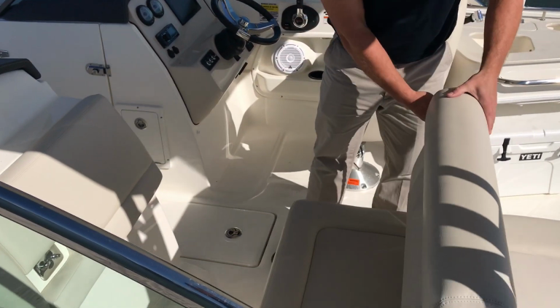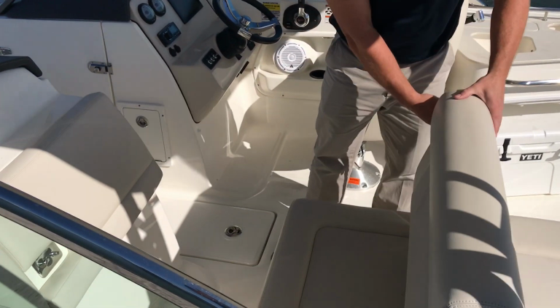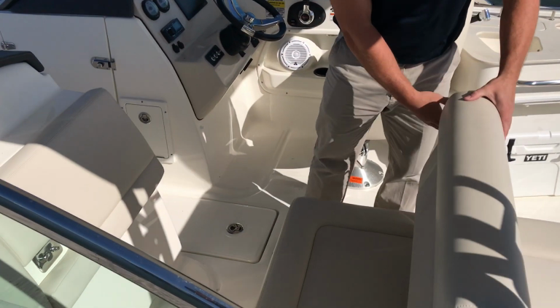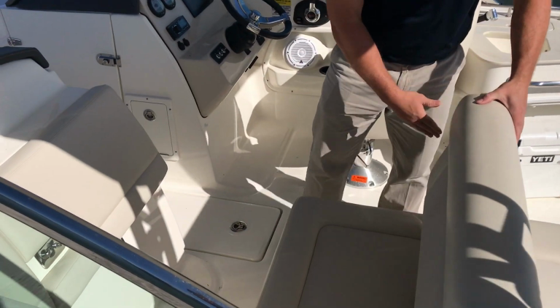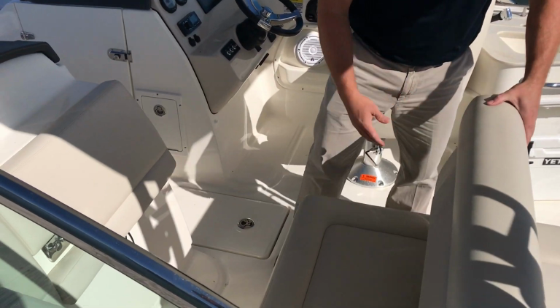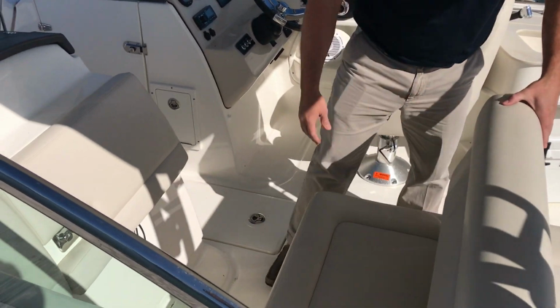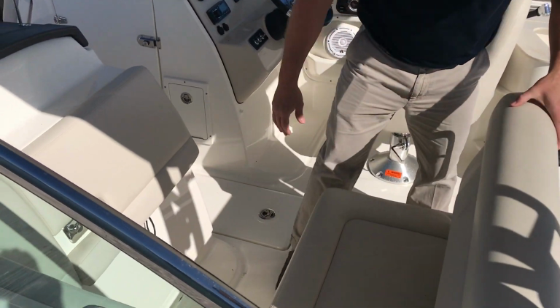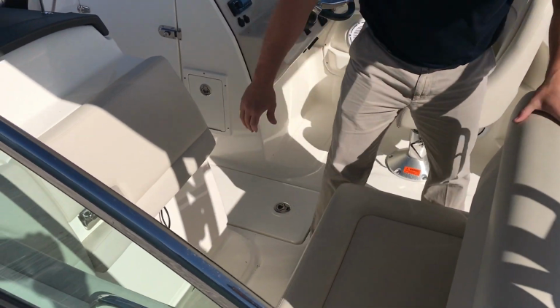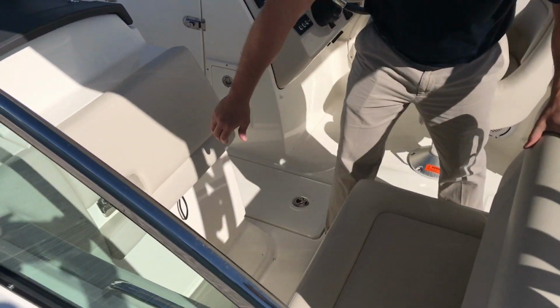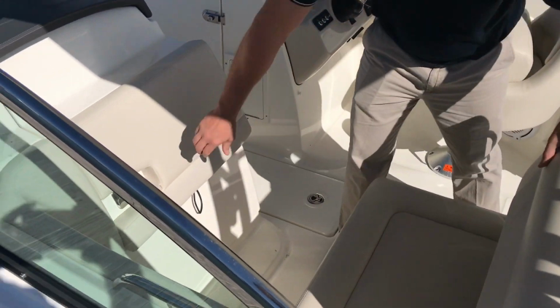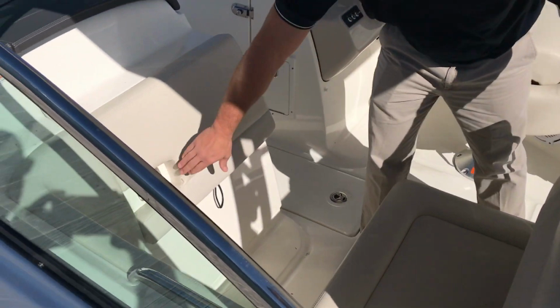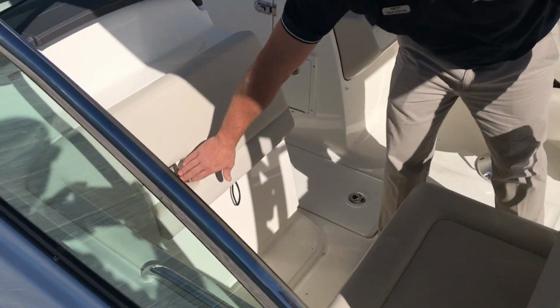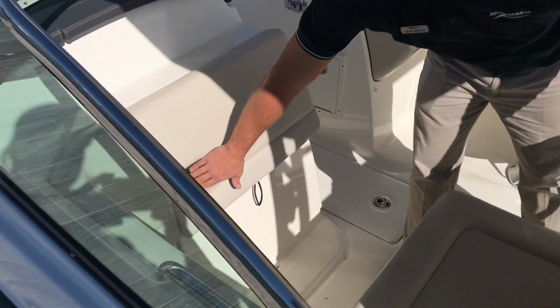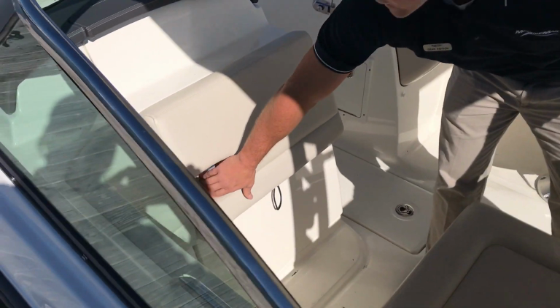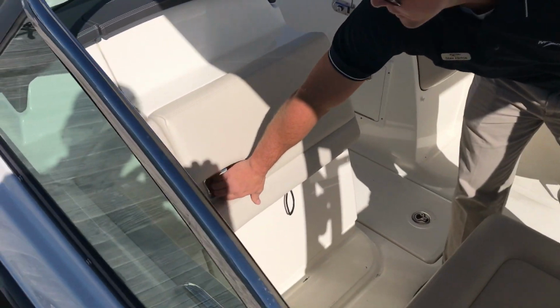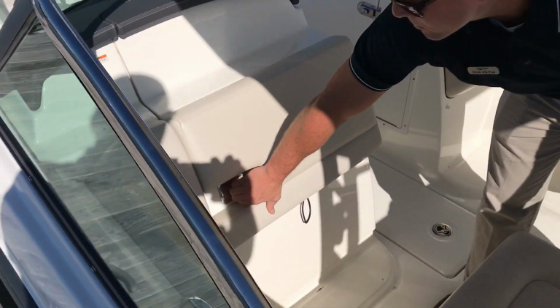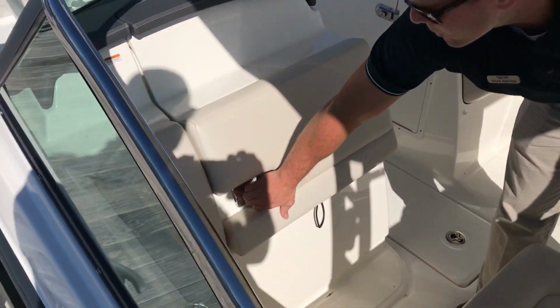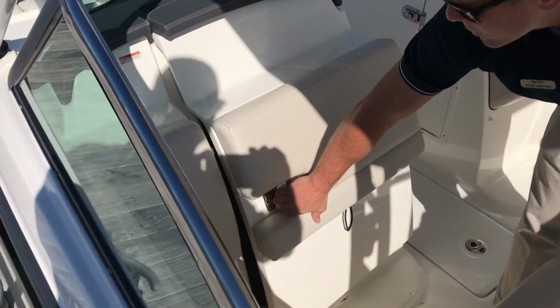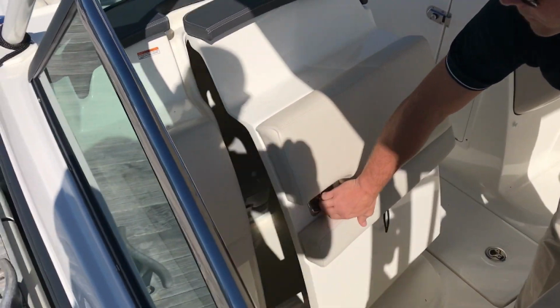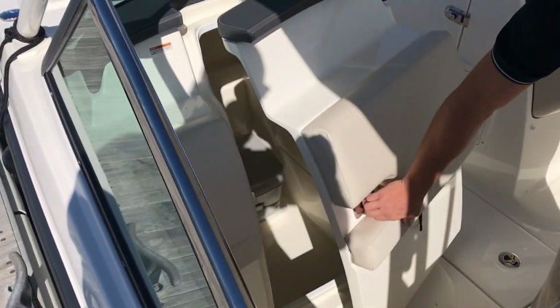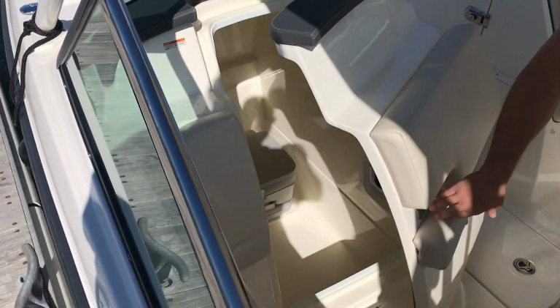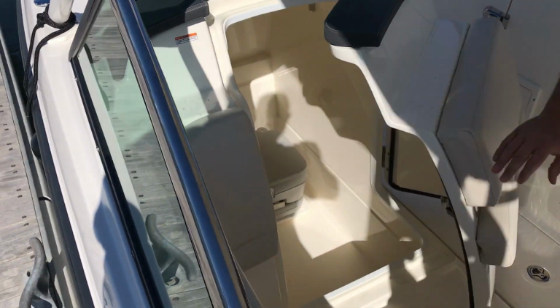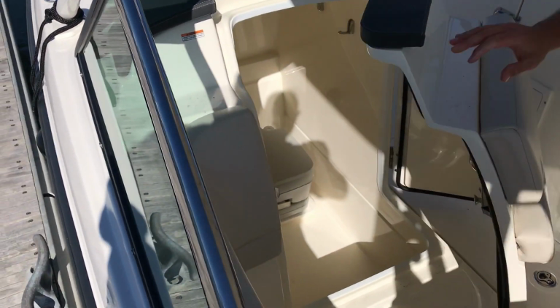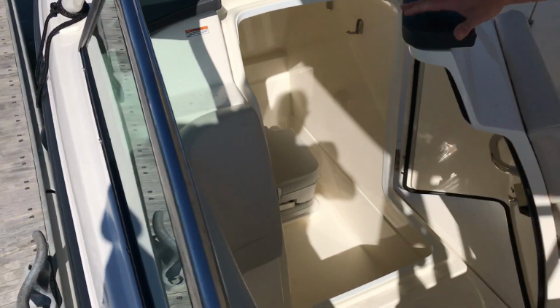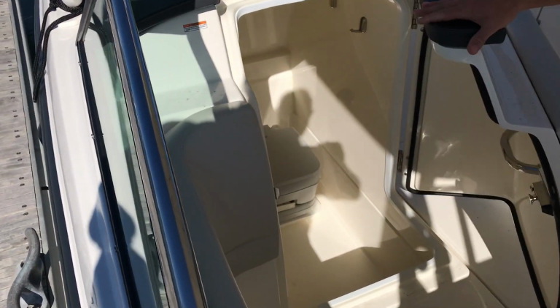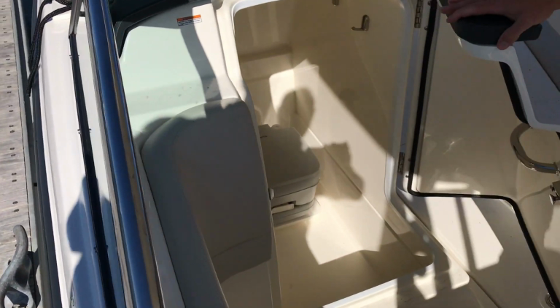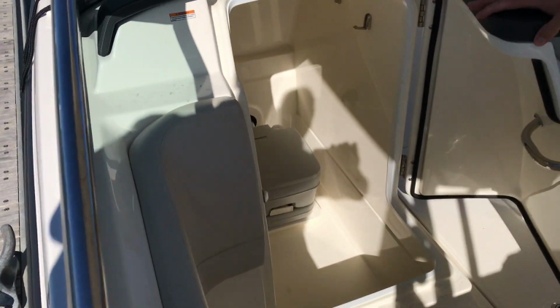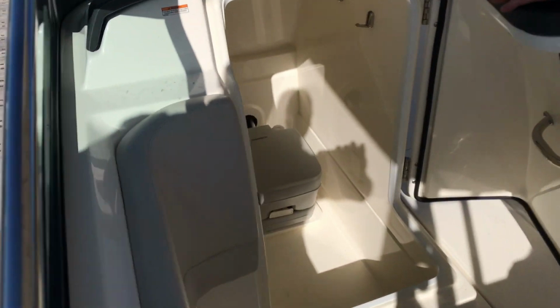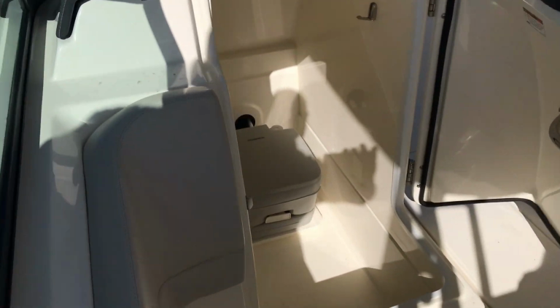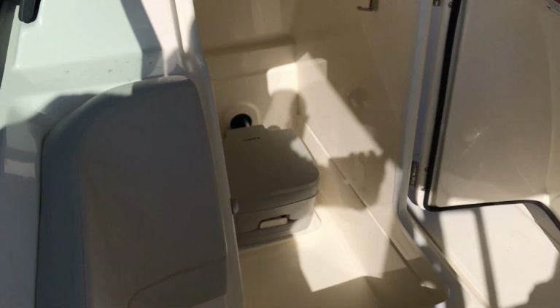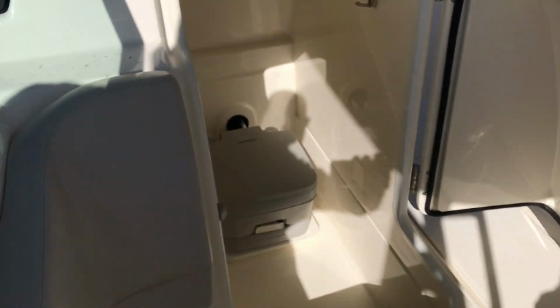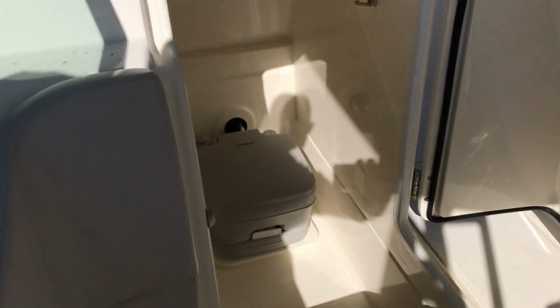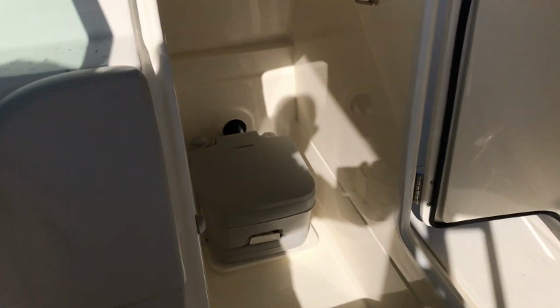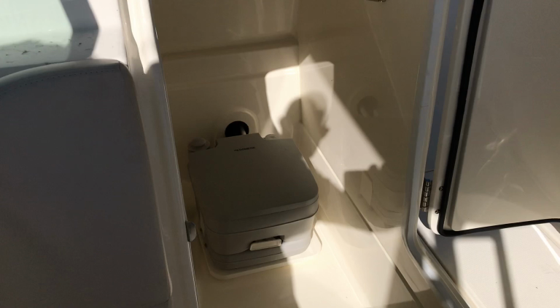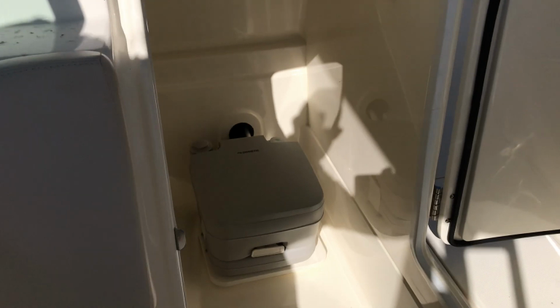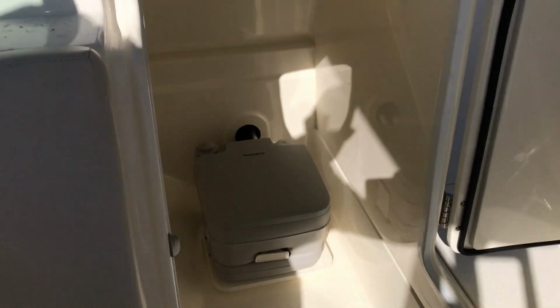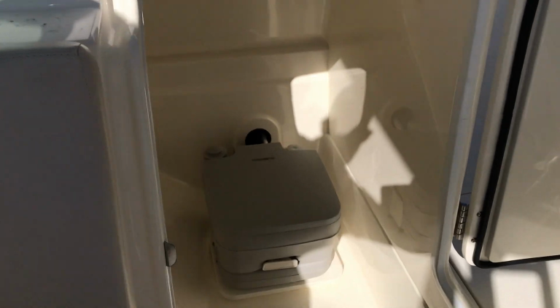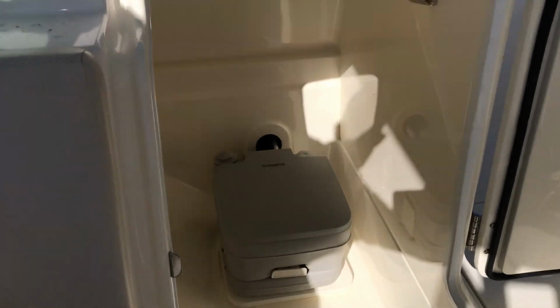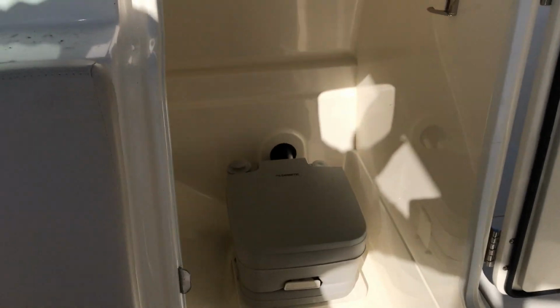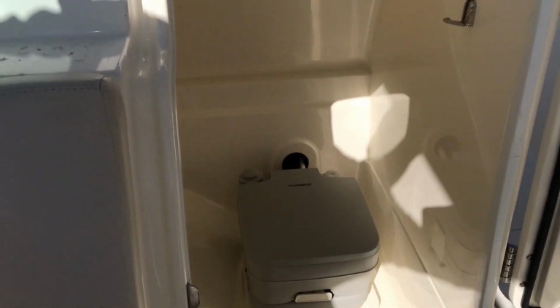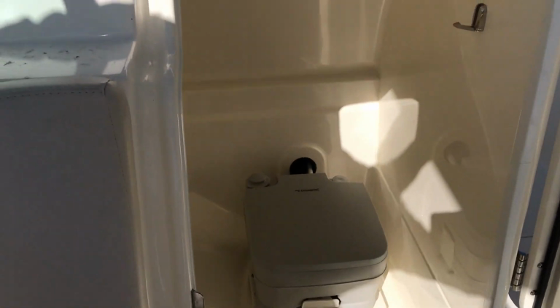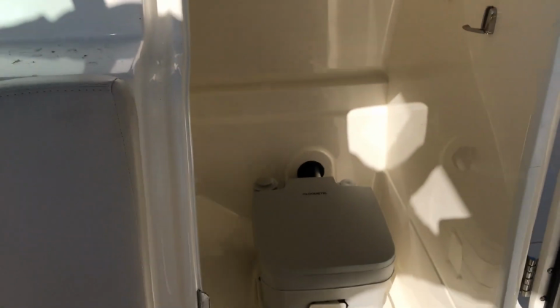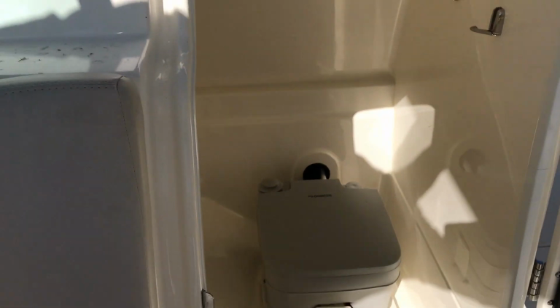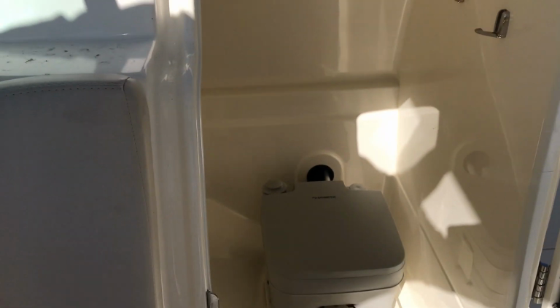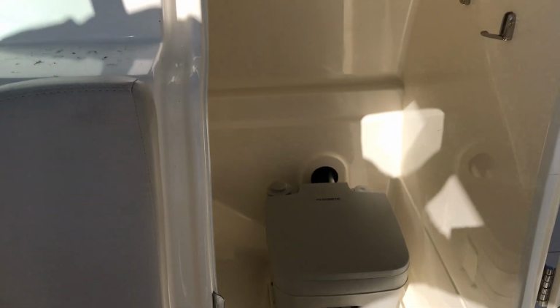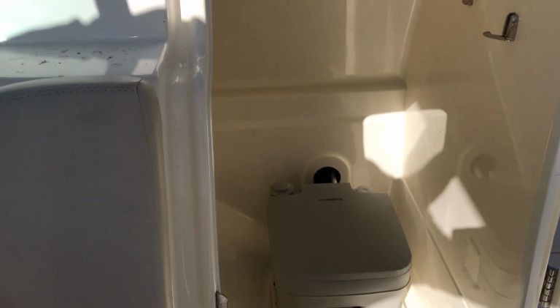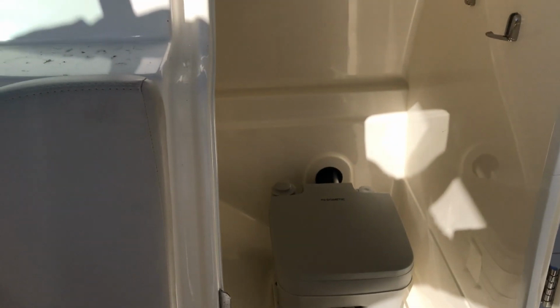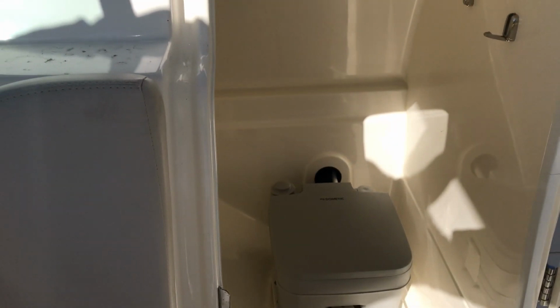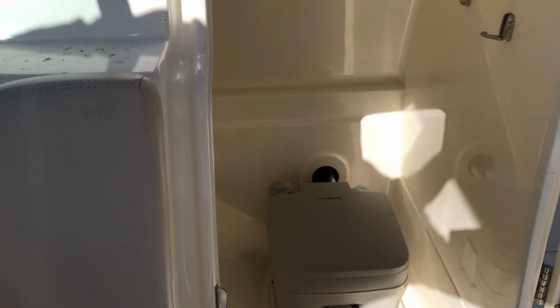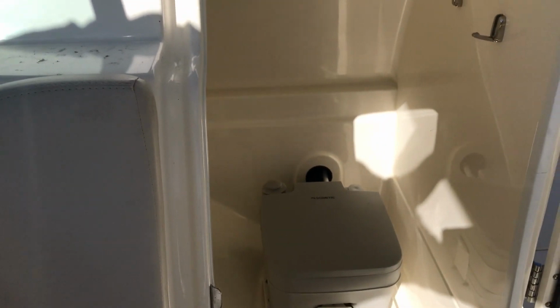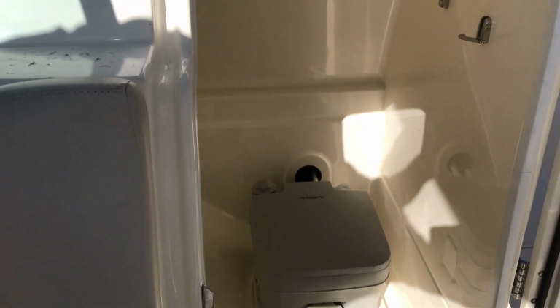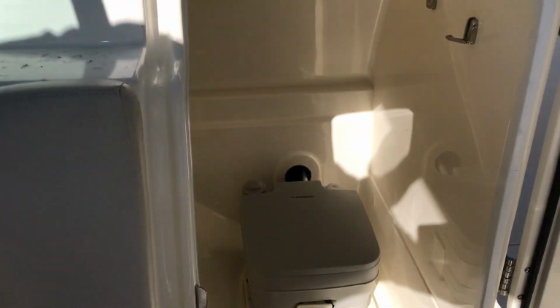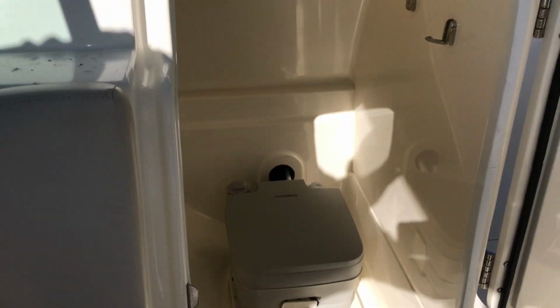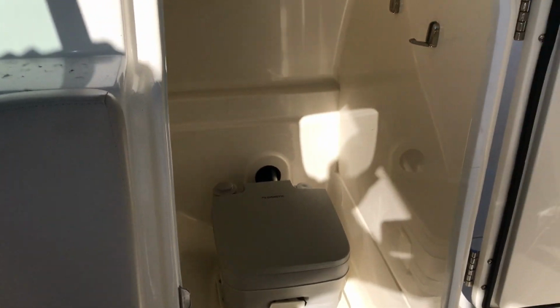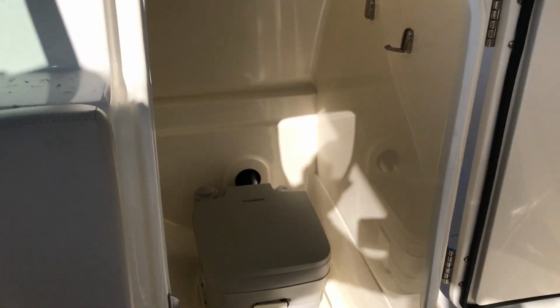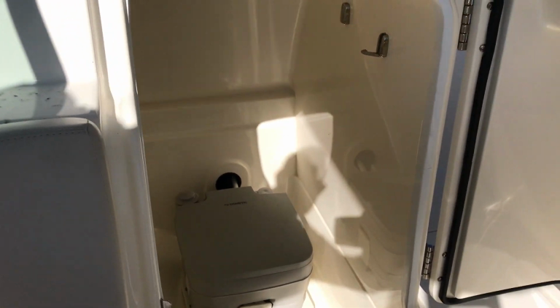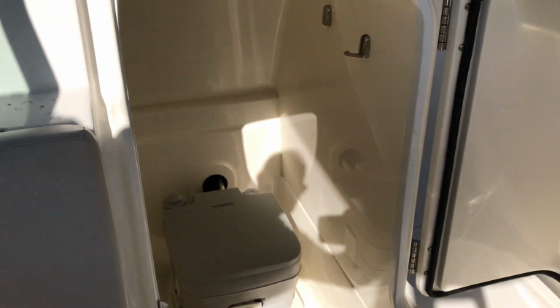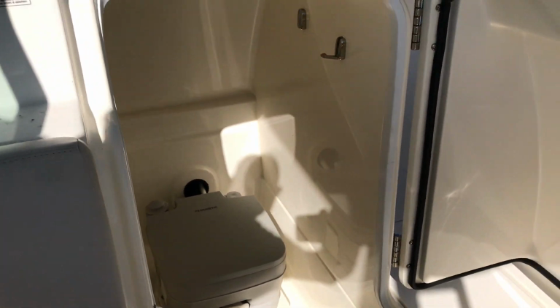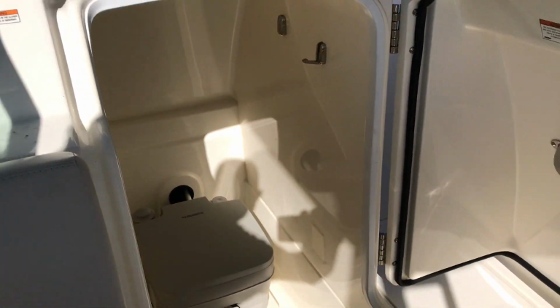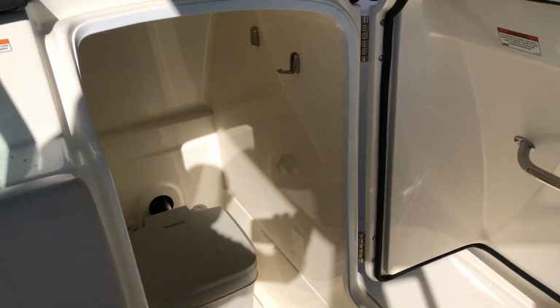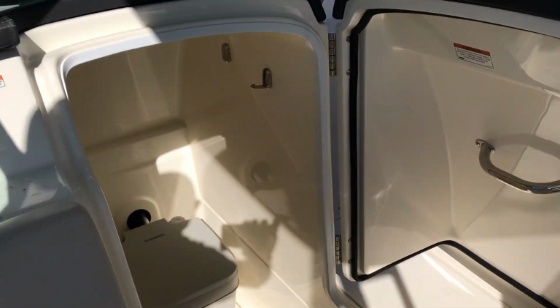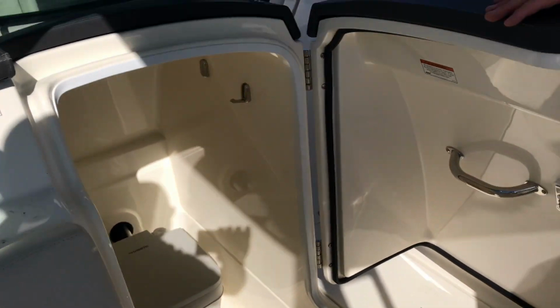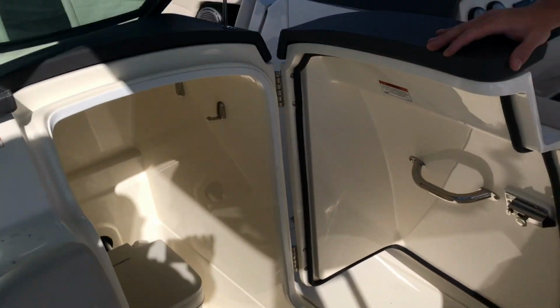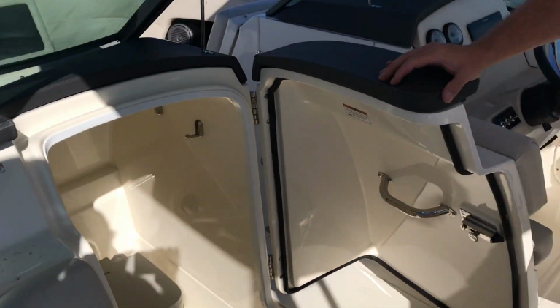Just forward of that you have your head compartment. The port-a-potty head with pump-out also has a freshwater sink in there.